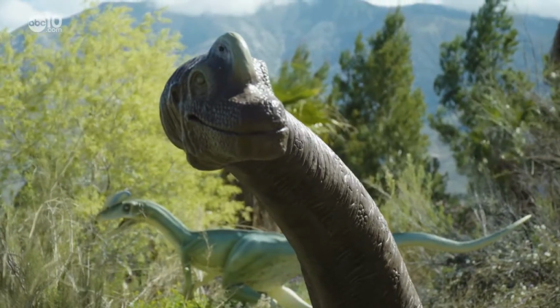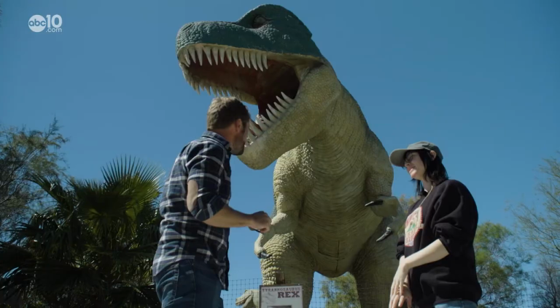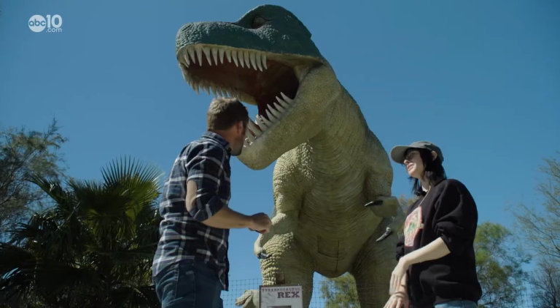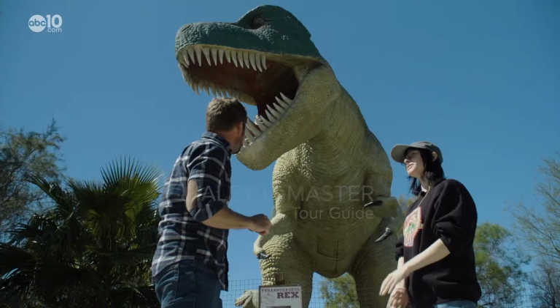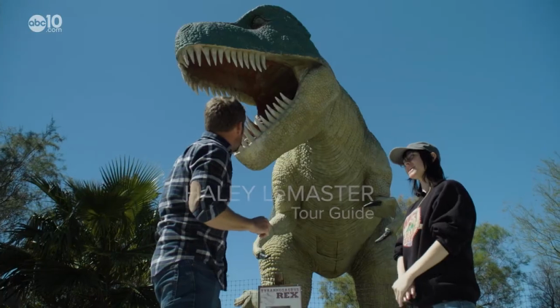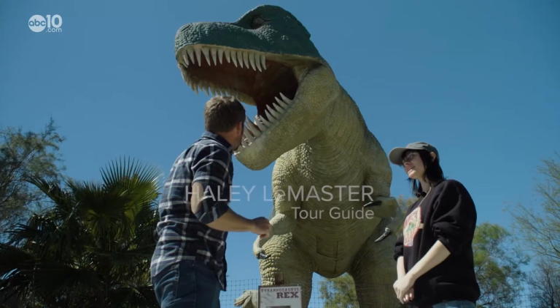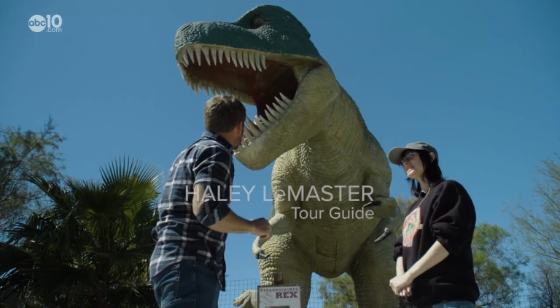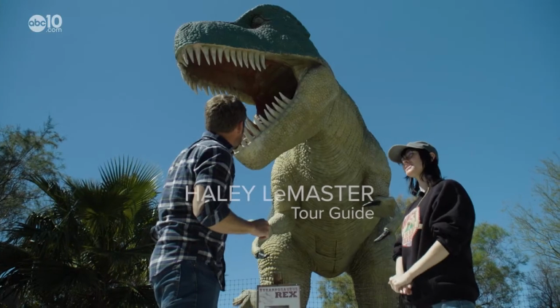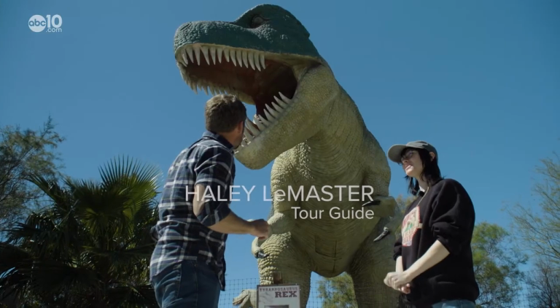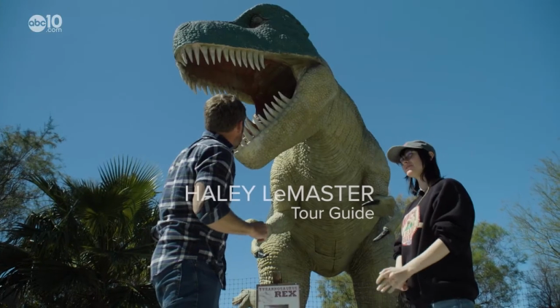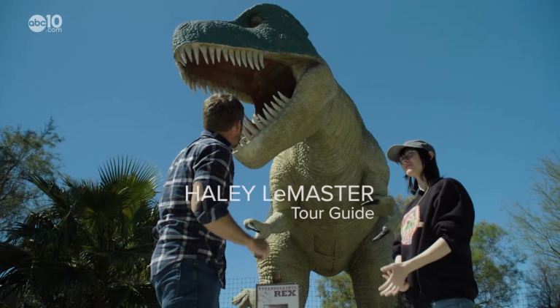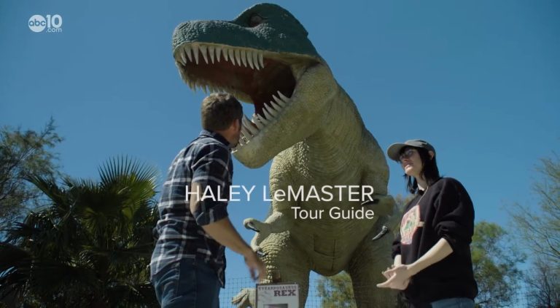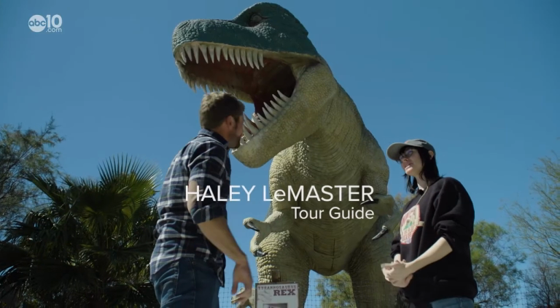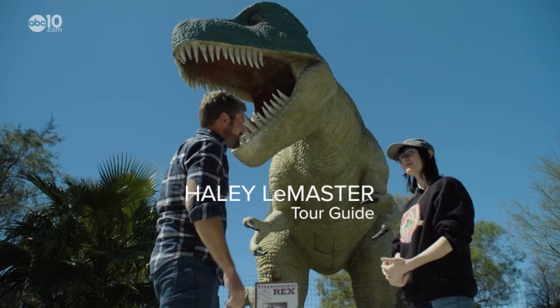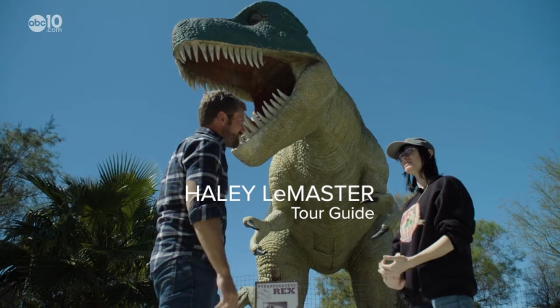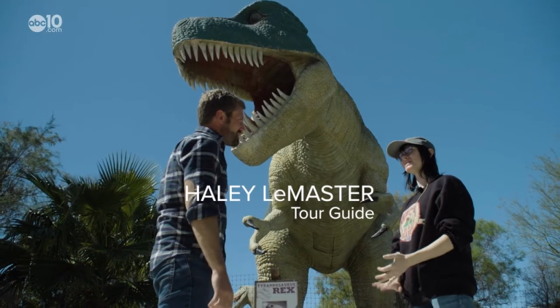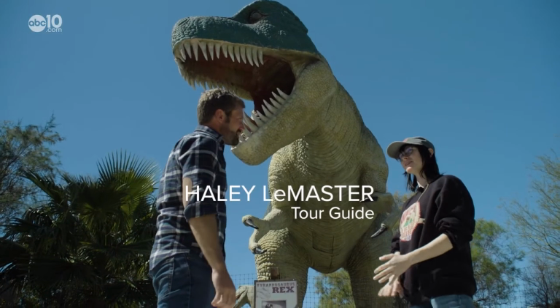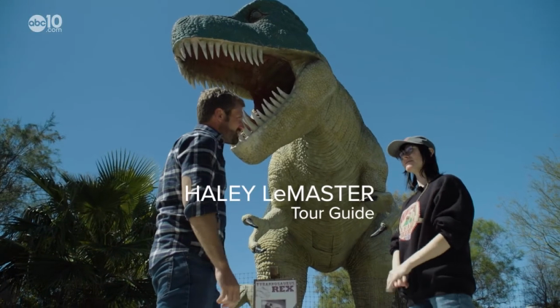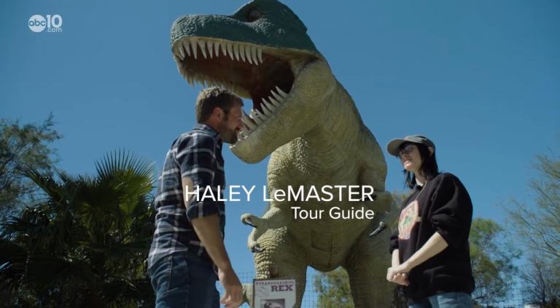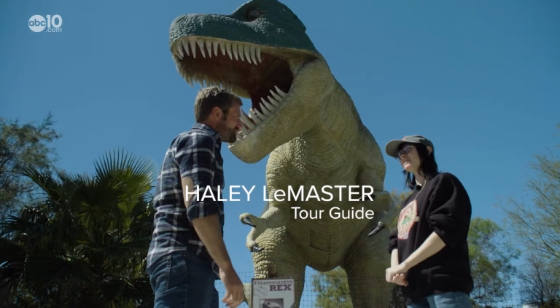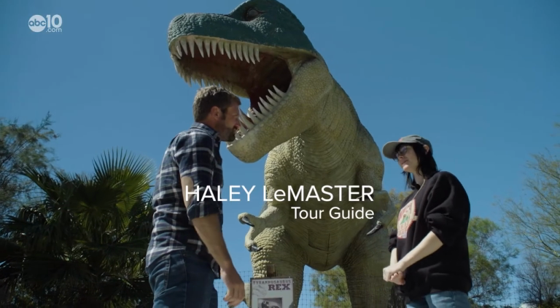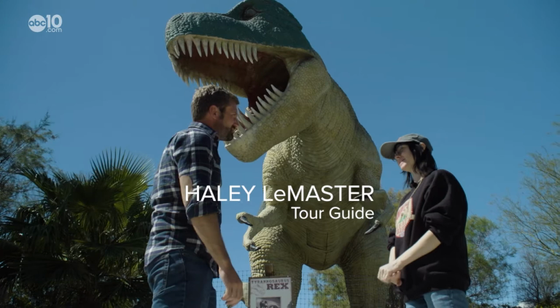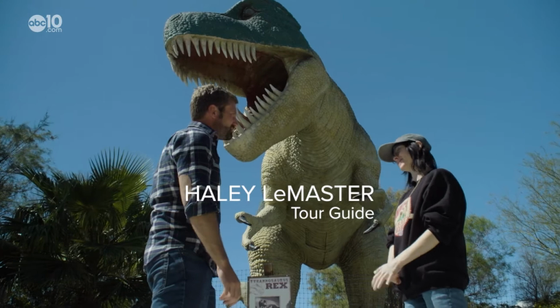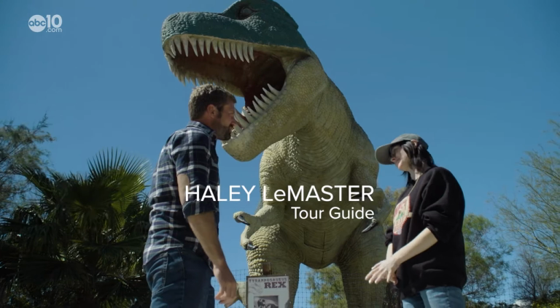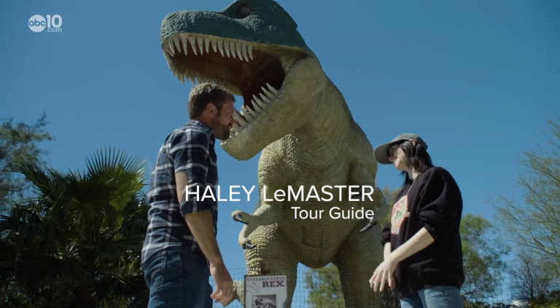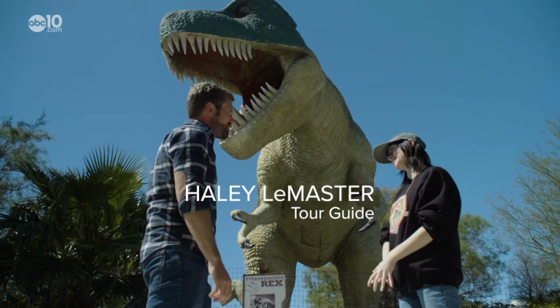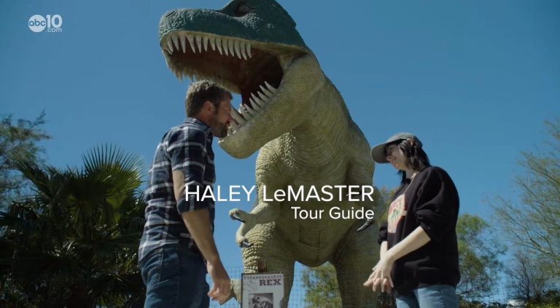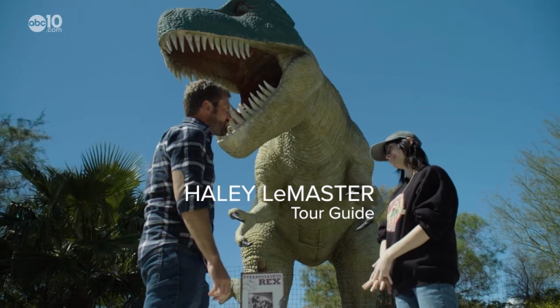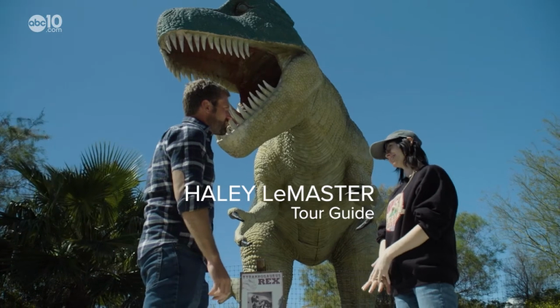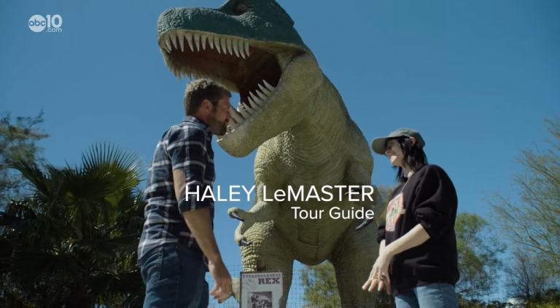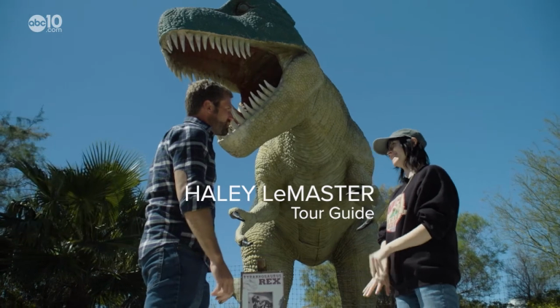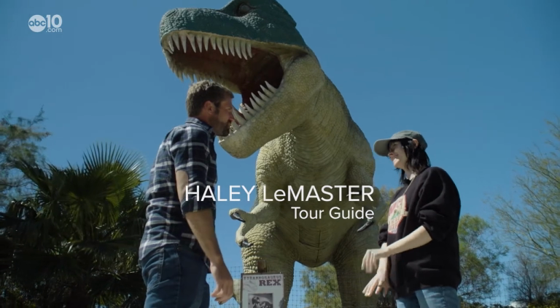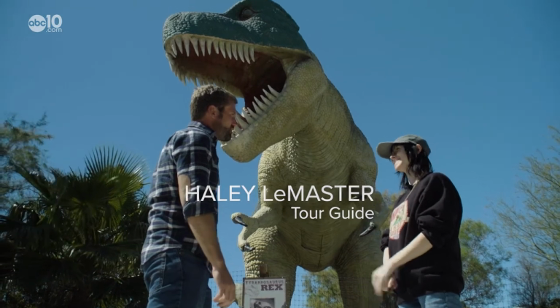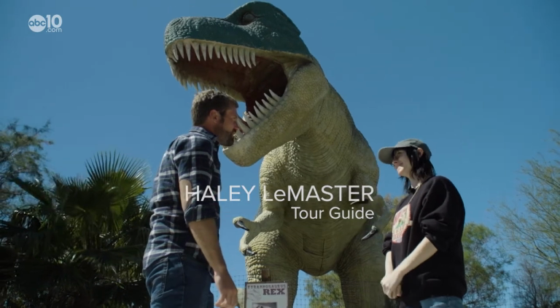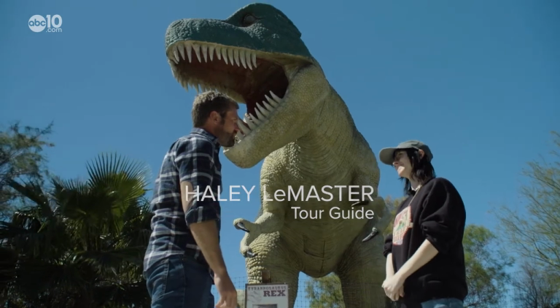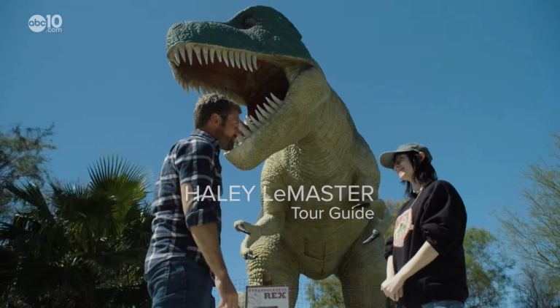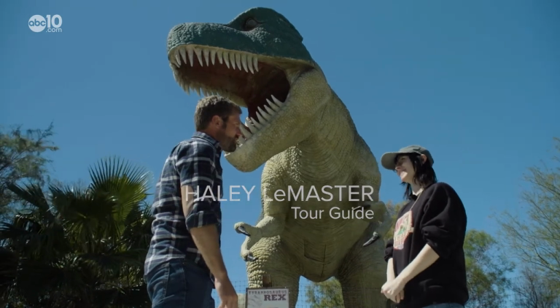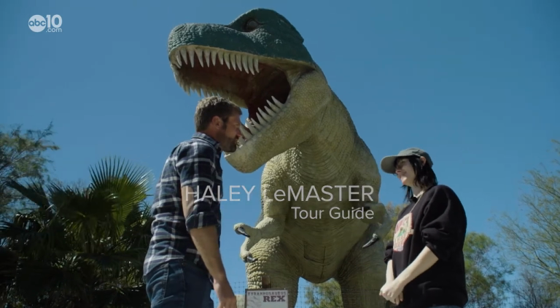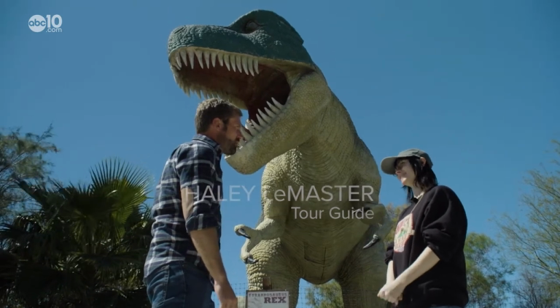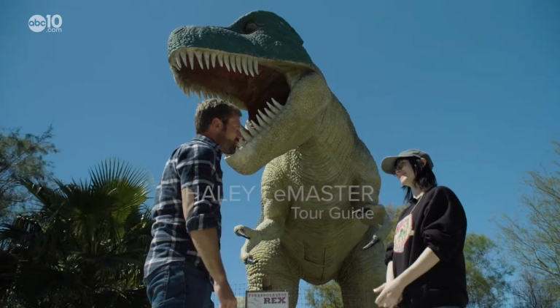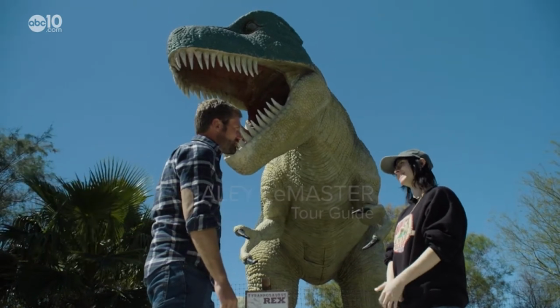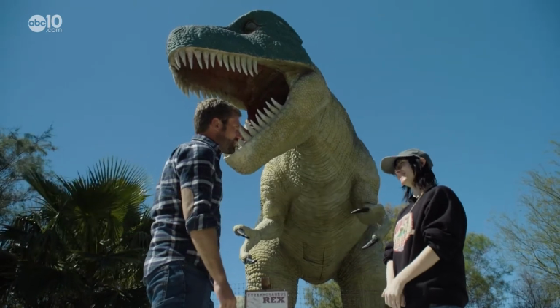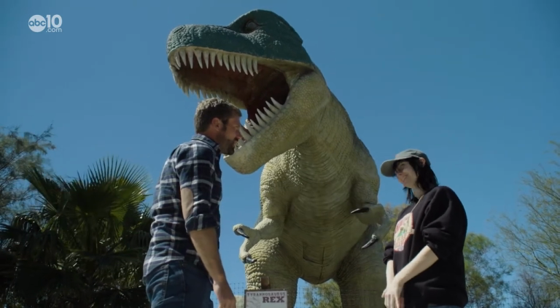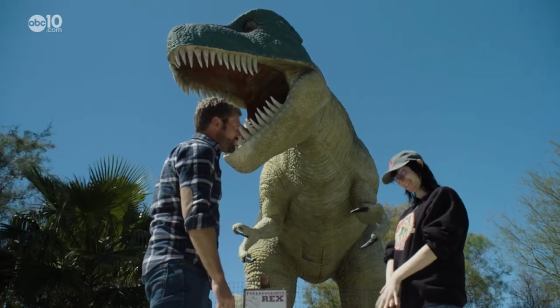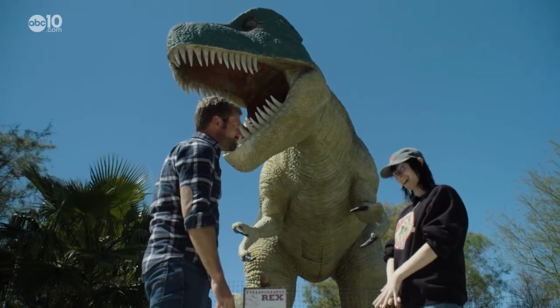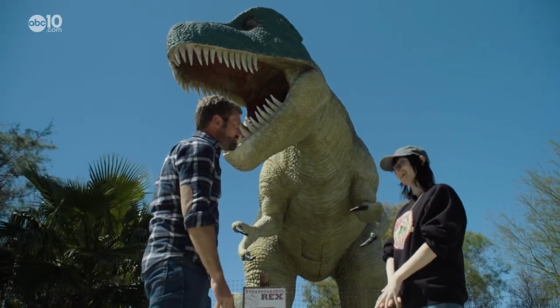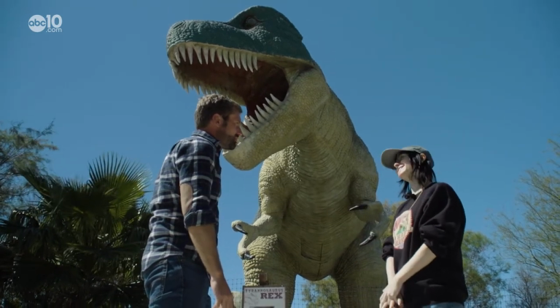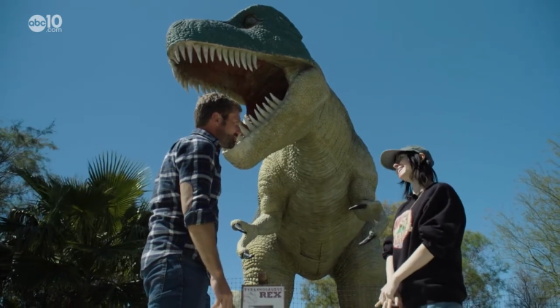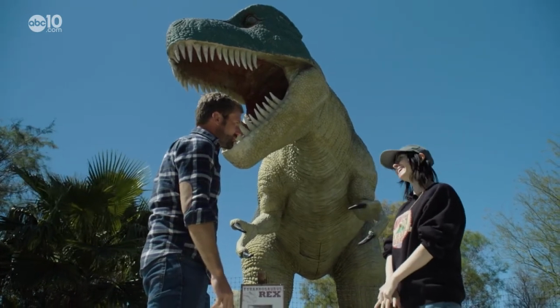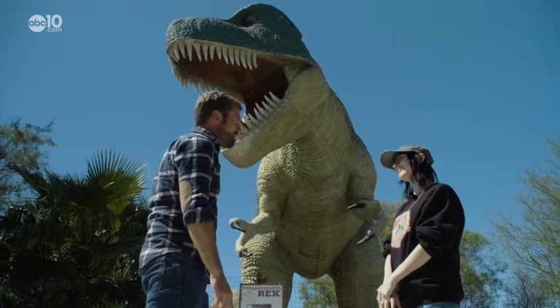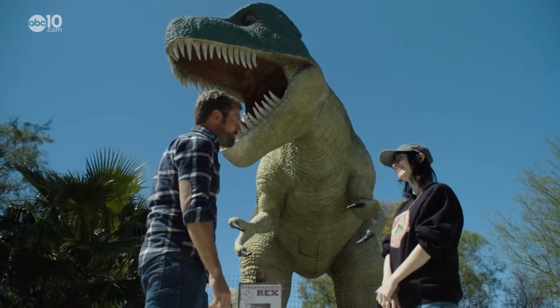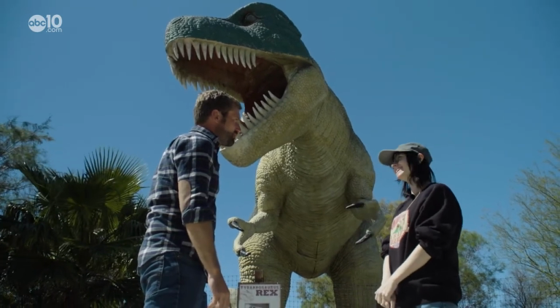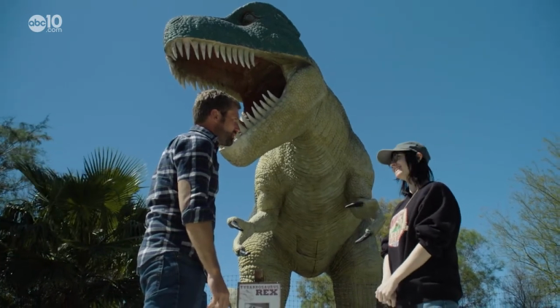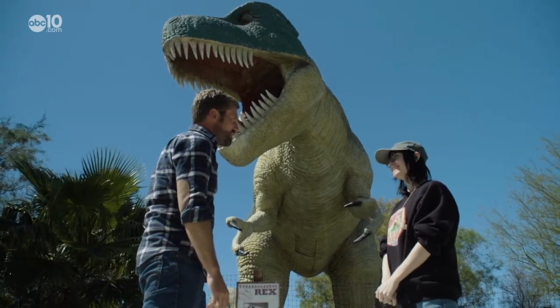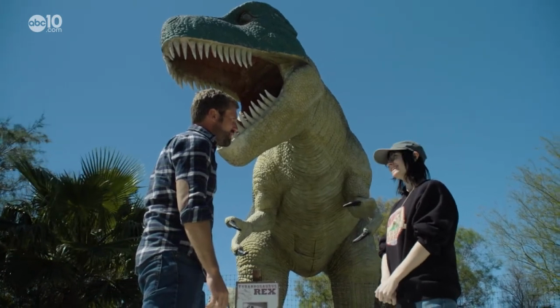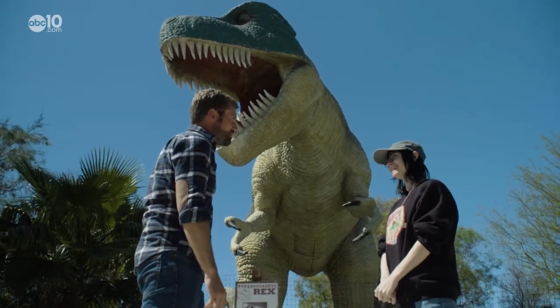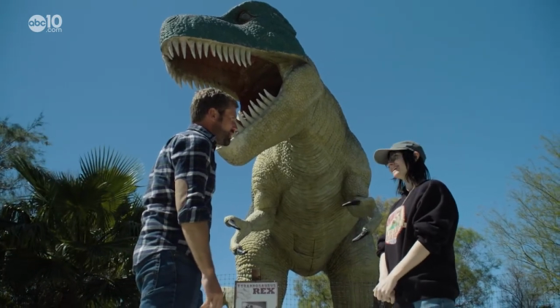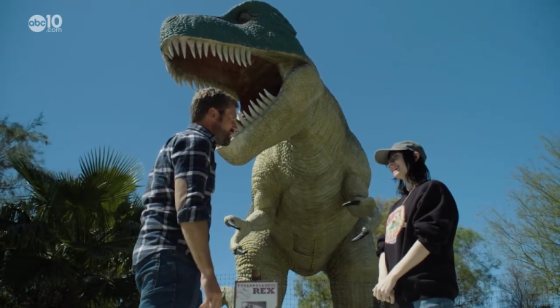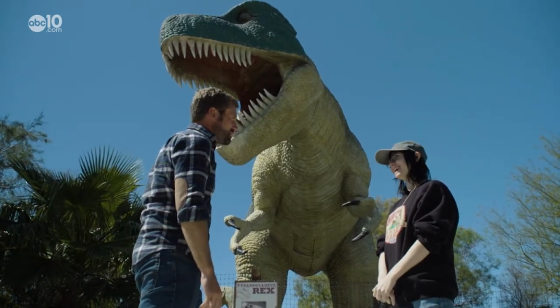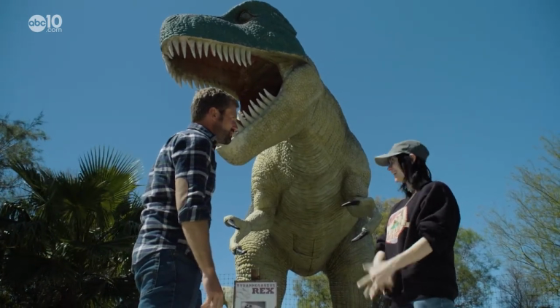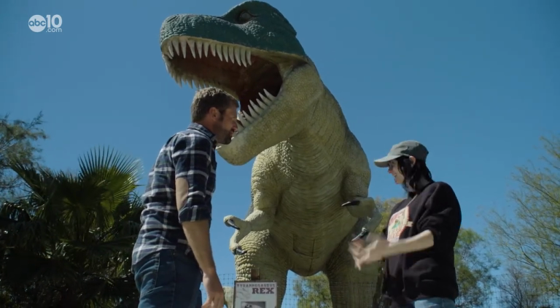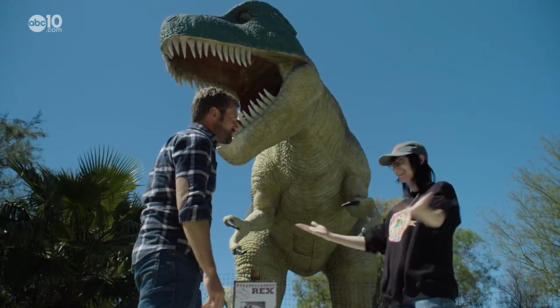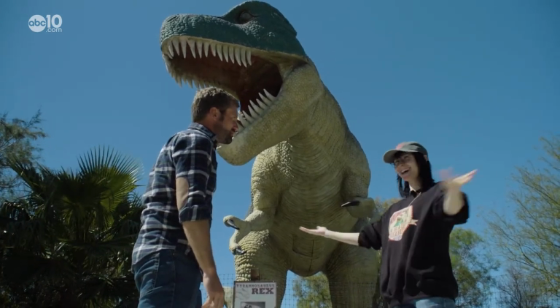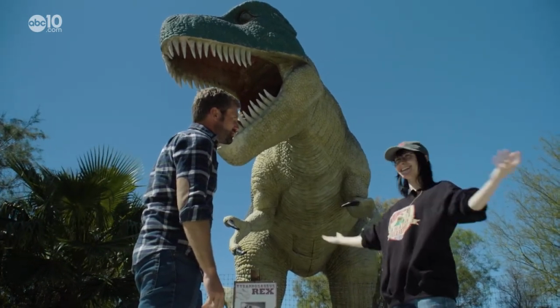On our sign it says over 50. I believe that we've gotten a few more since then. So they multiply? Life will find a way. Exactly.